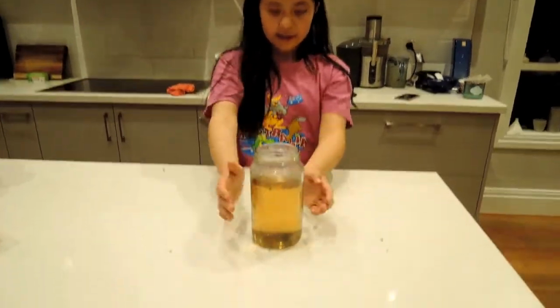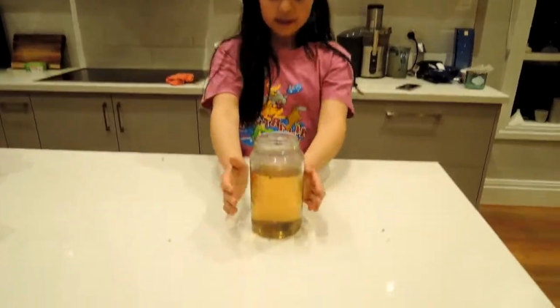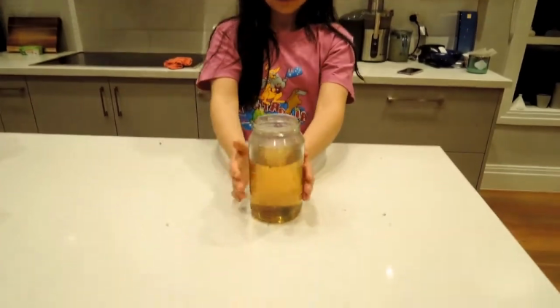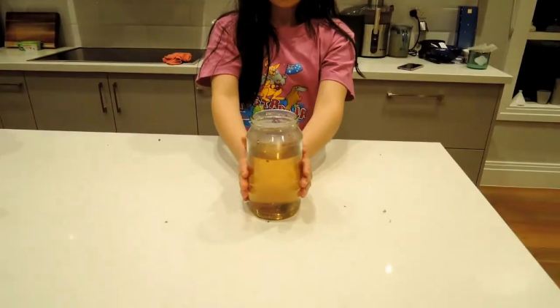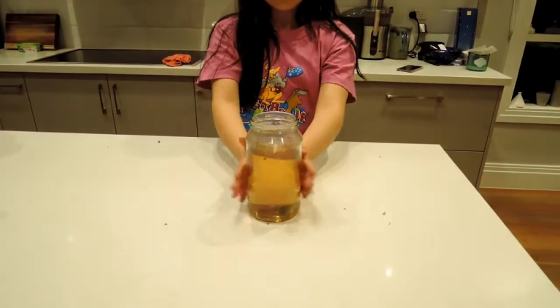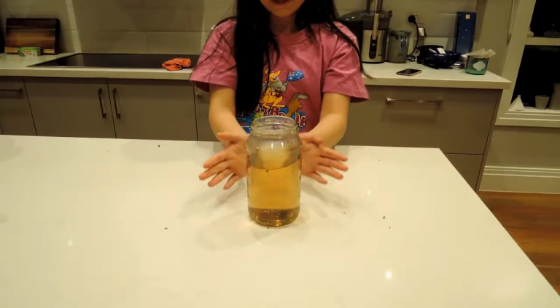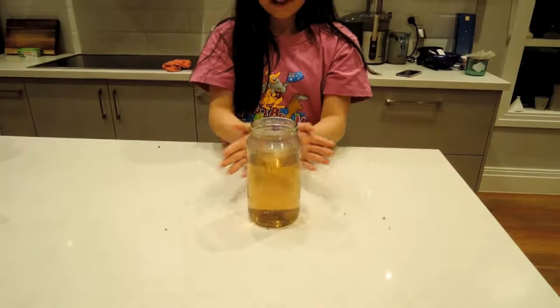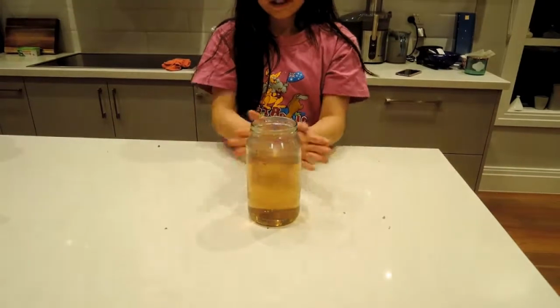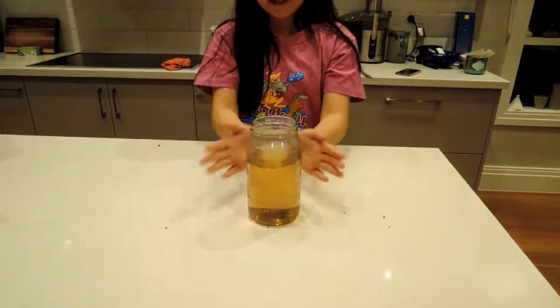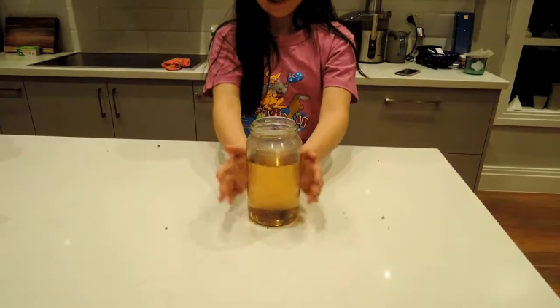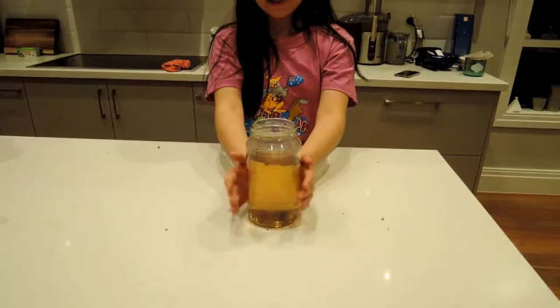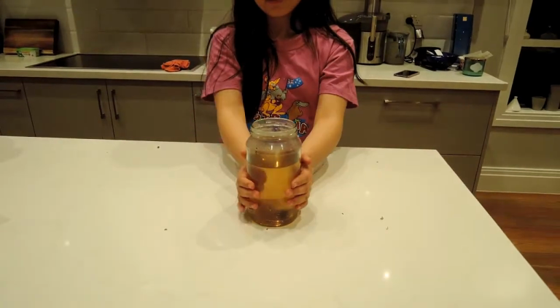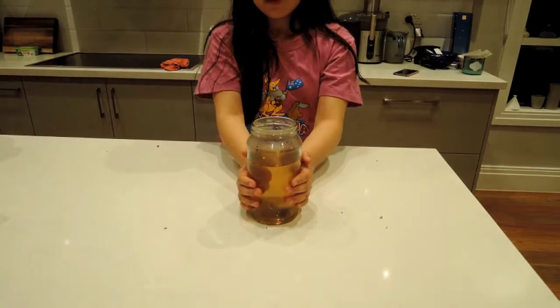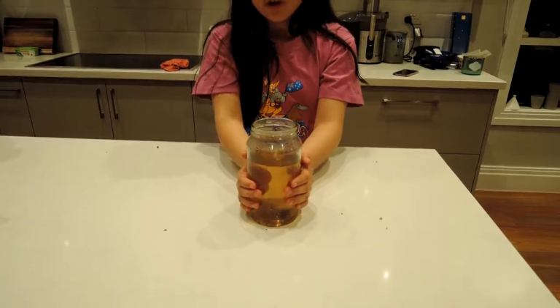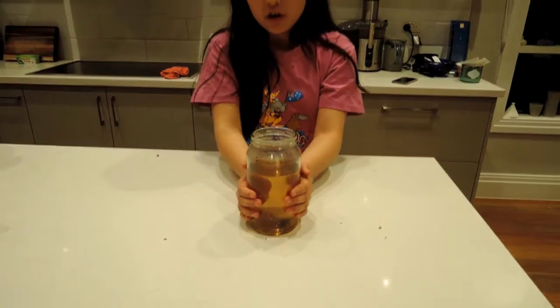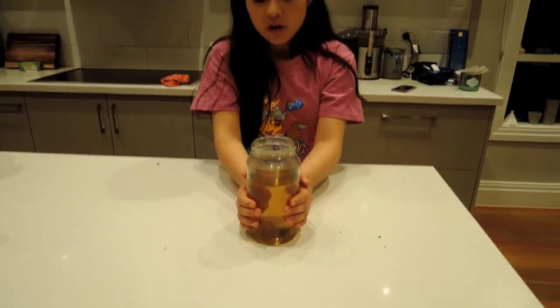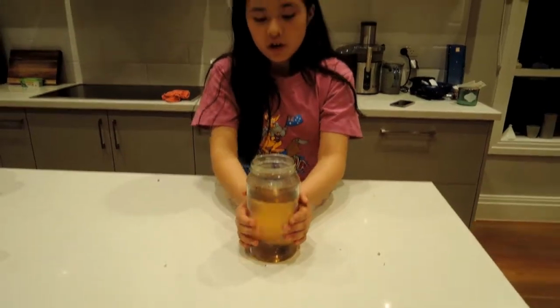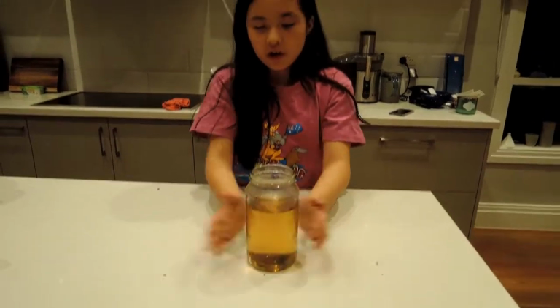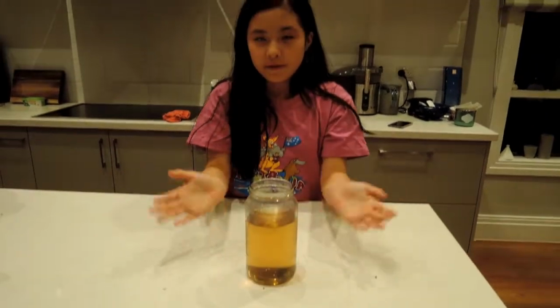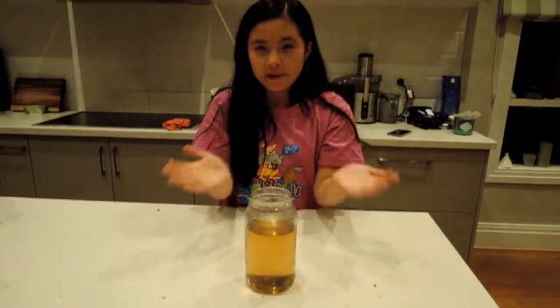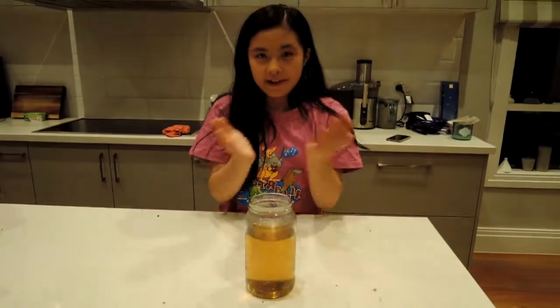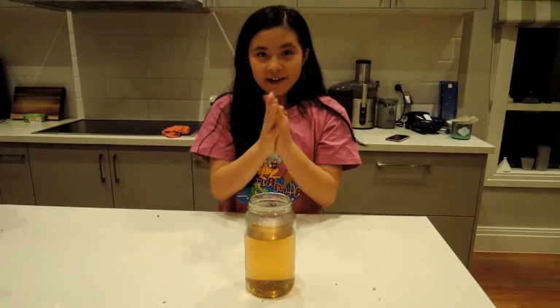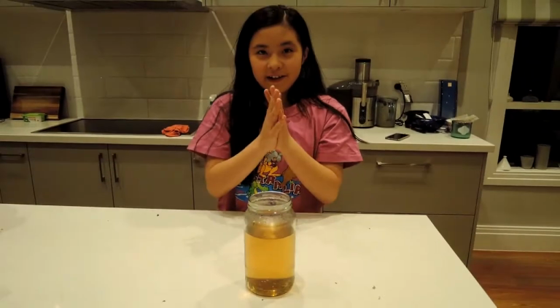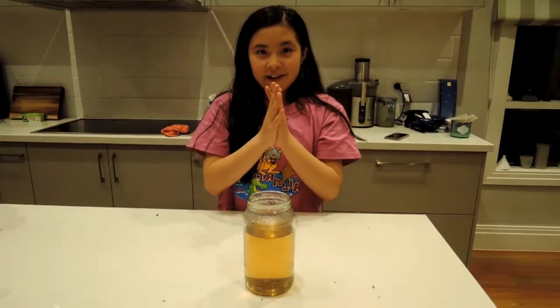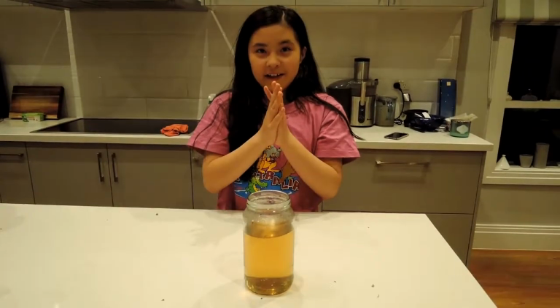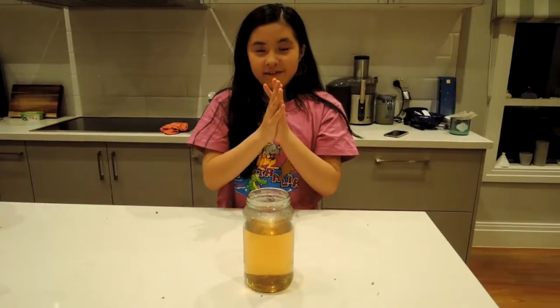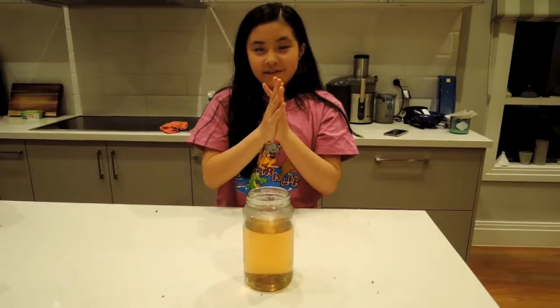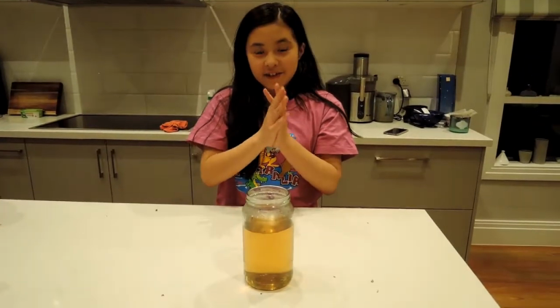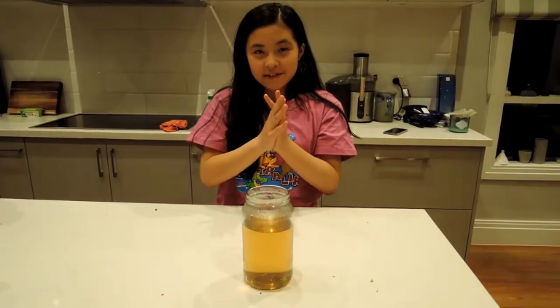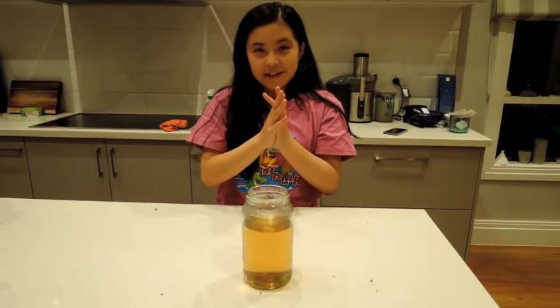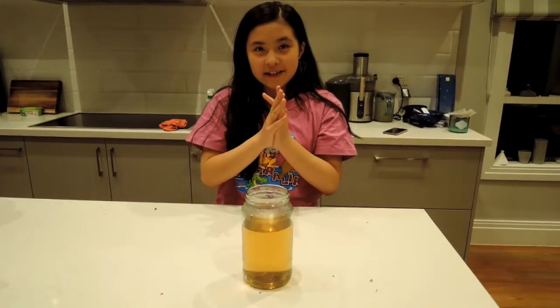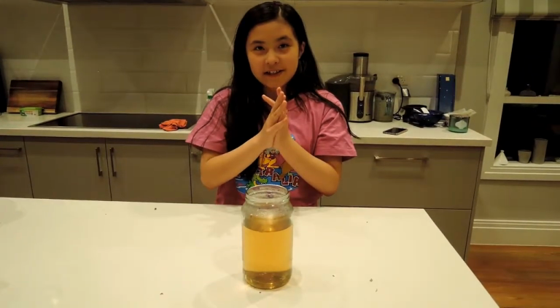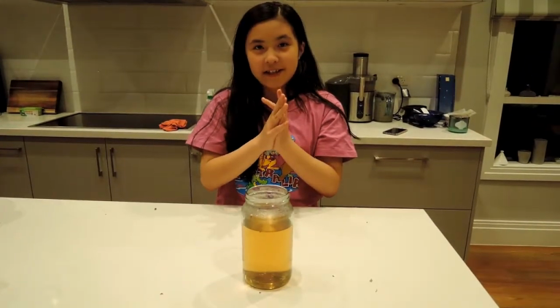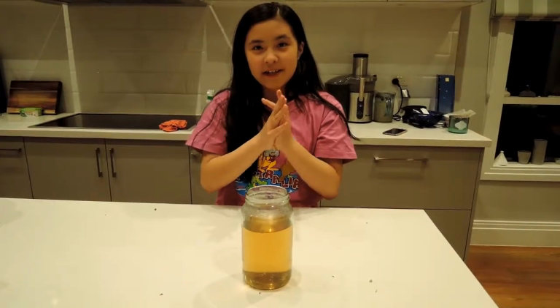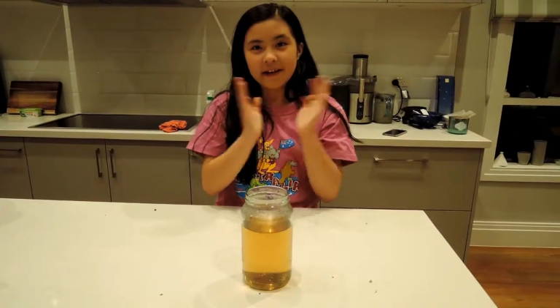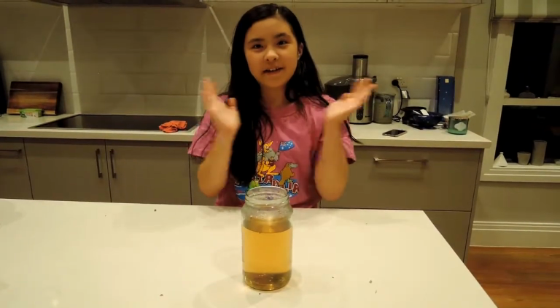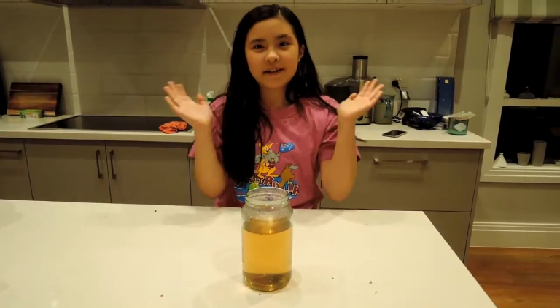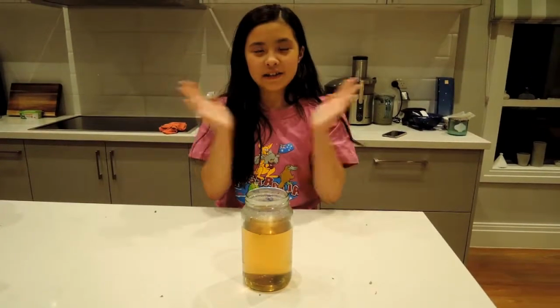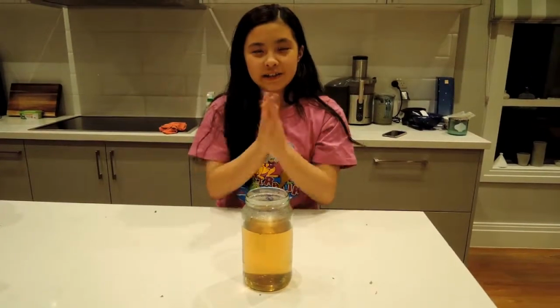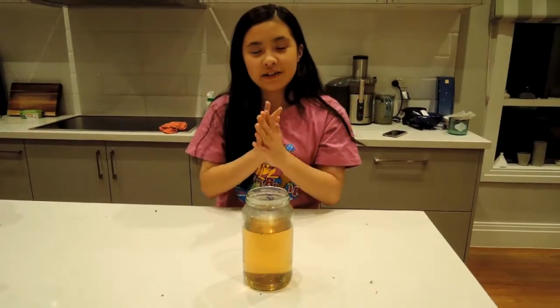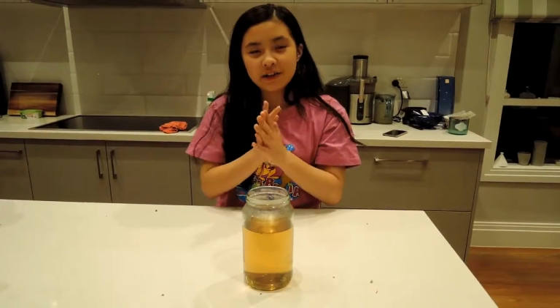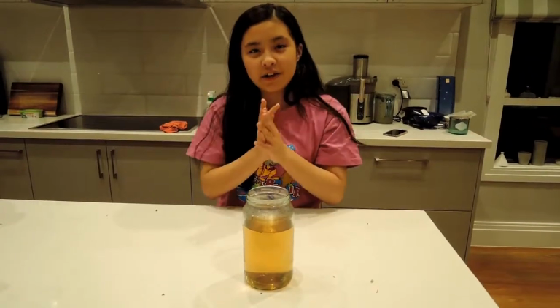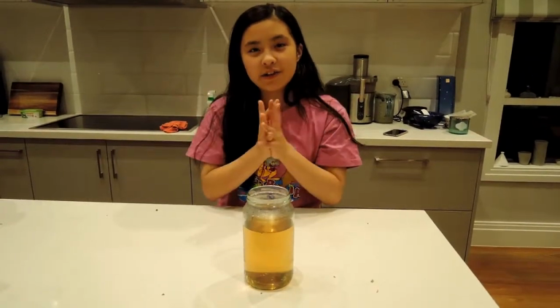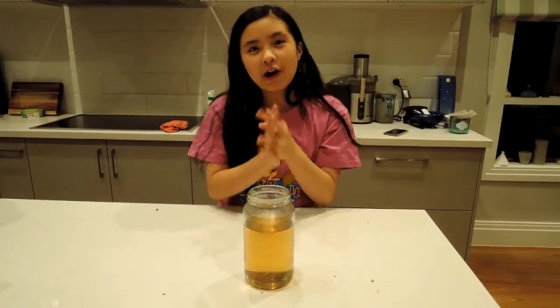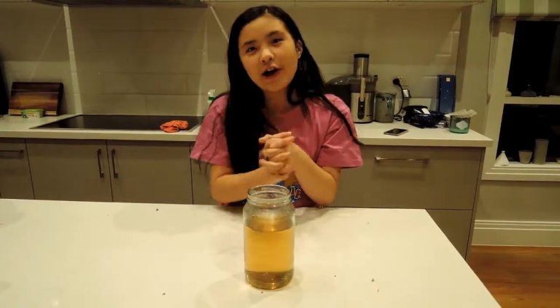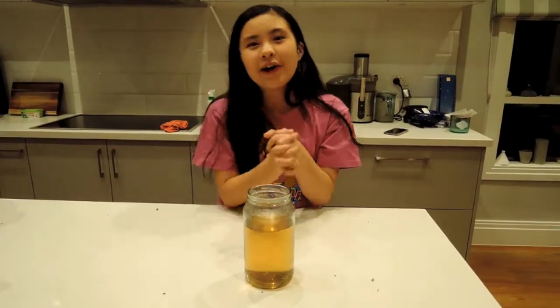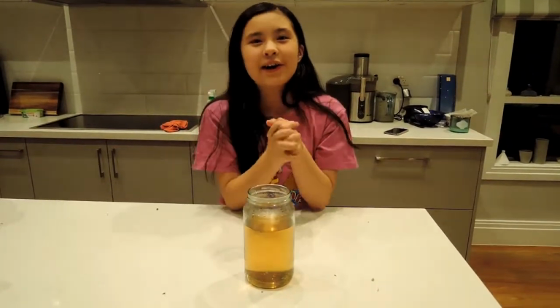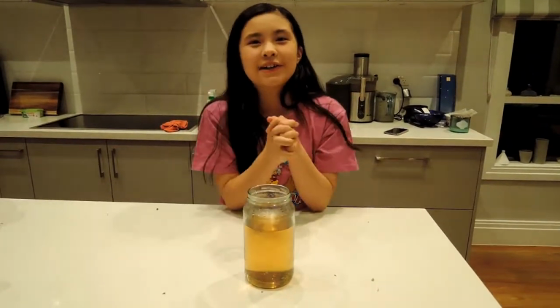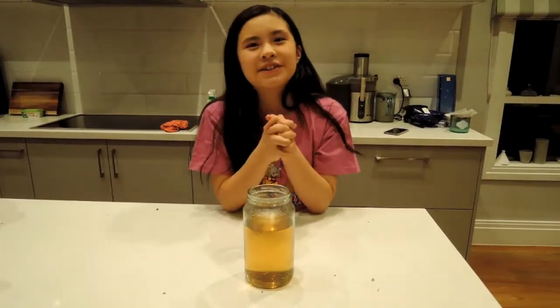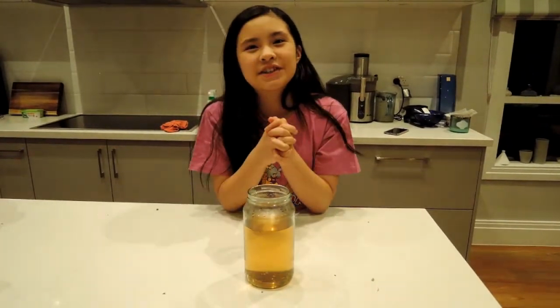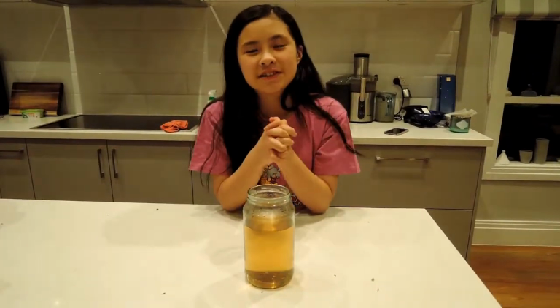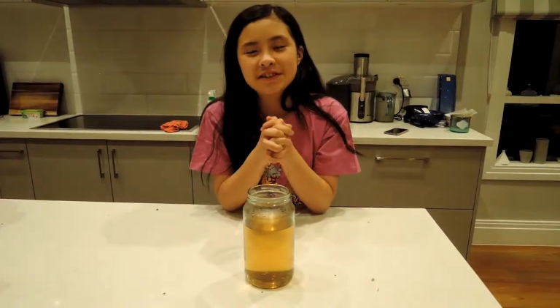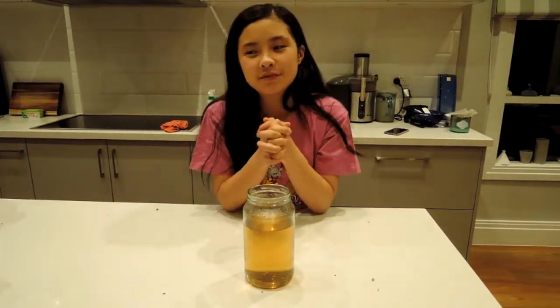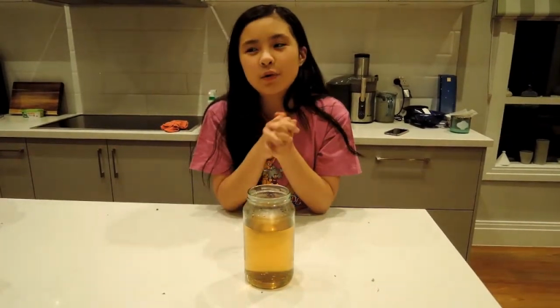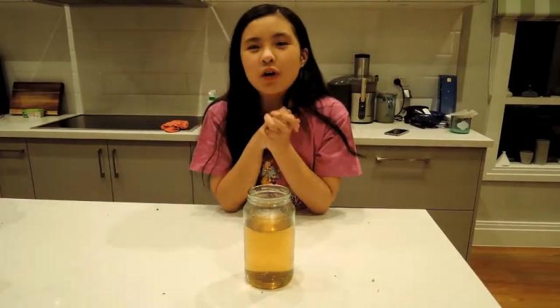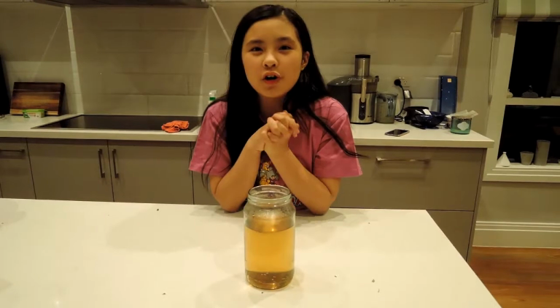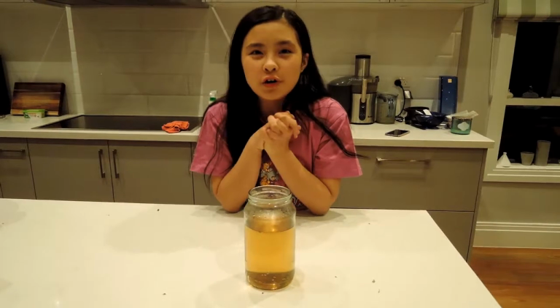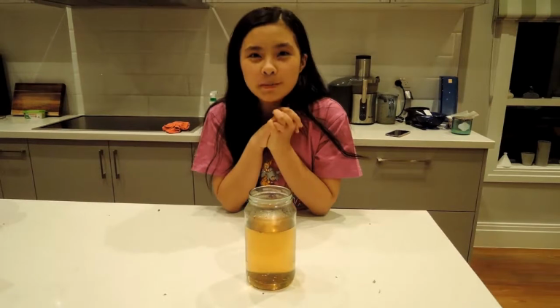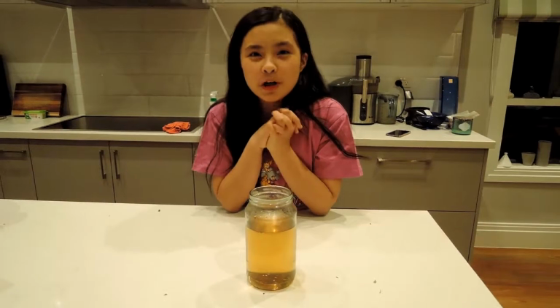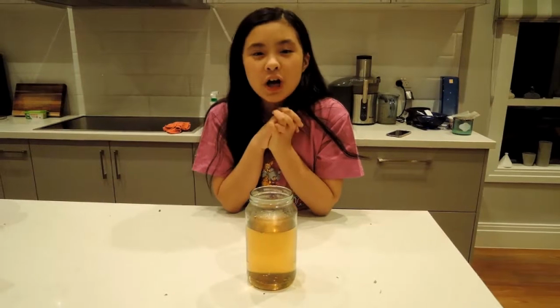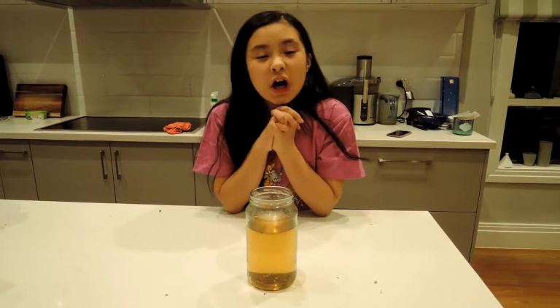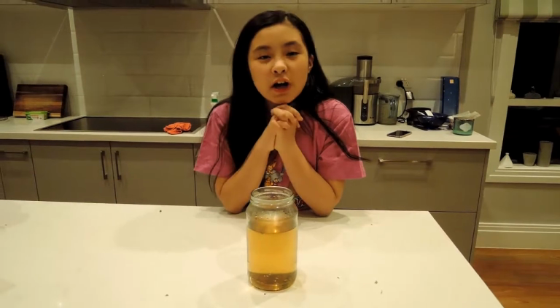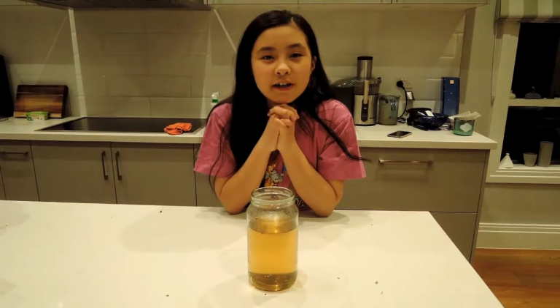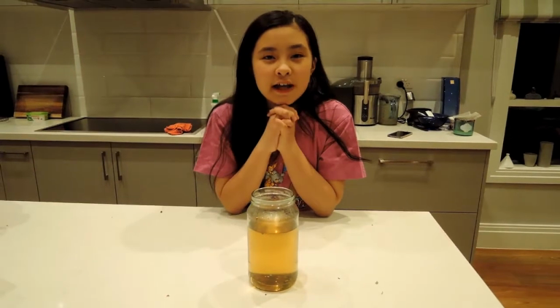And this is how it turns out. It looks like tea — oh my god, it feels like tea and it's so hot. It's so warm.